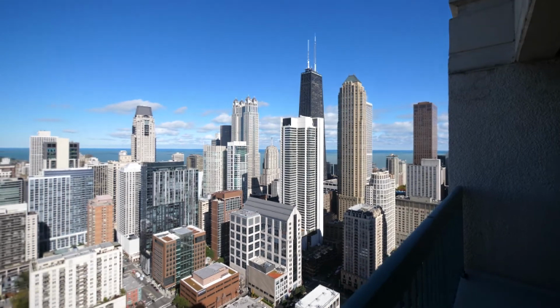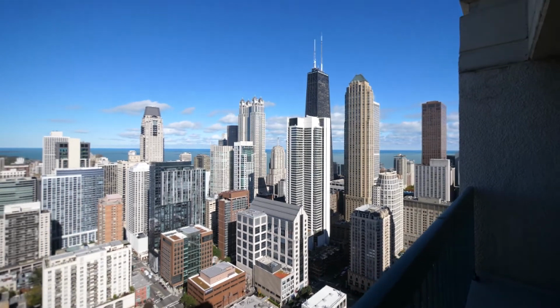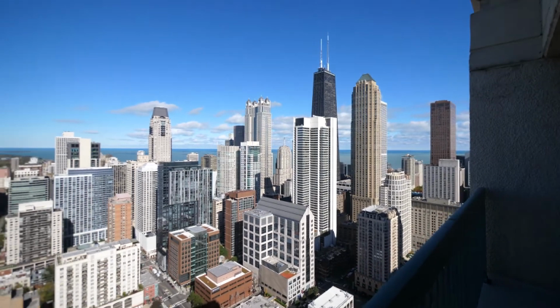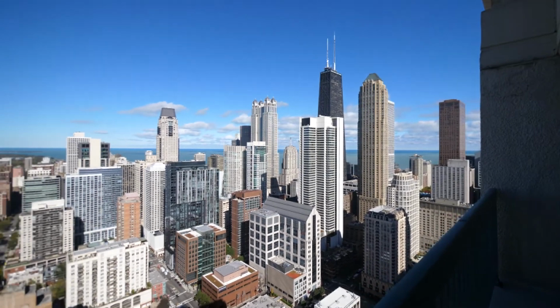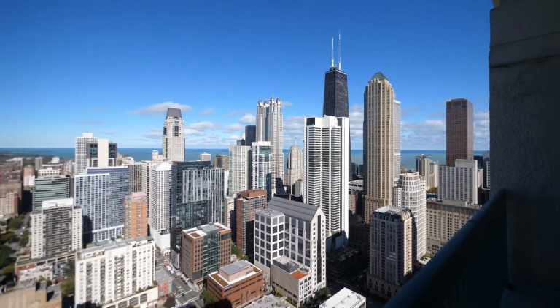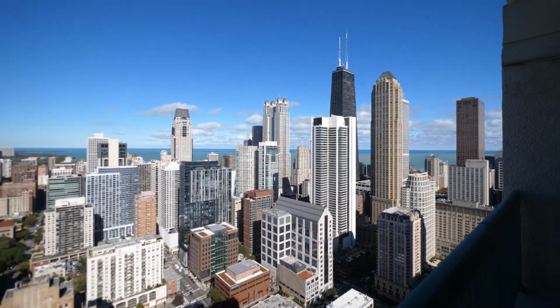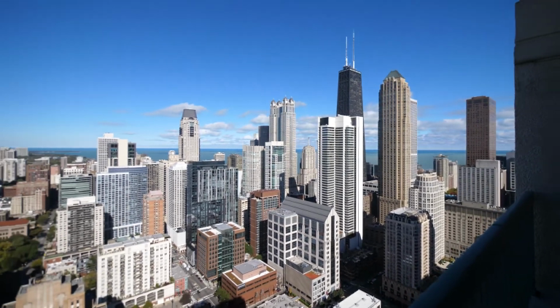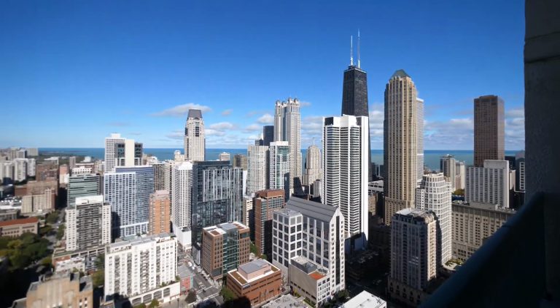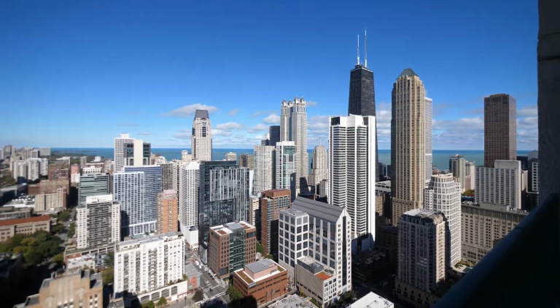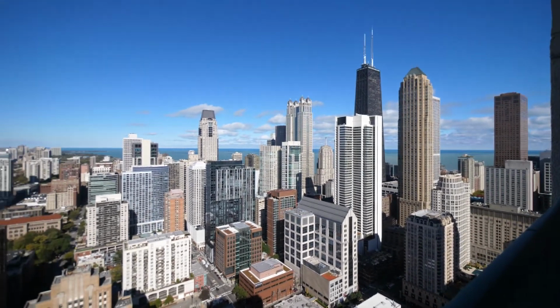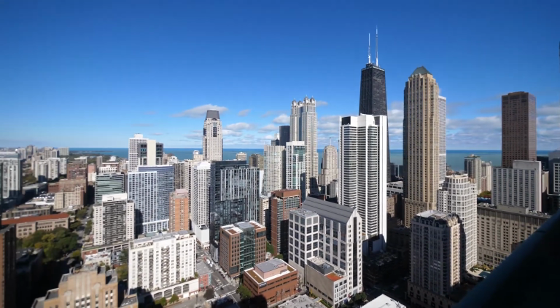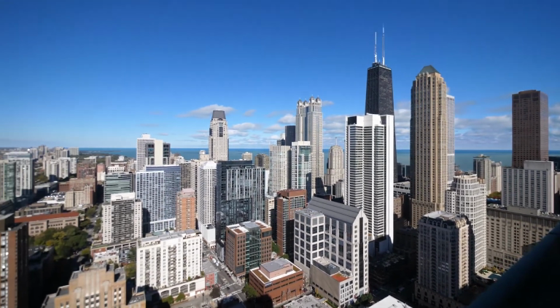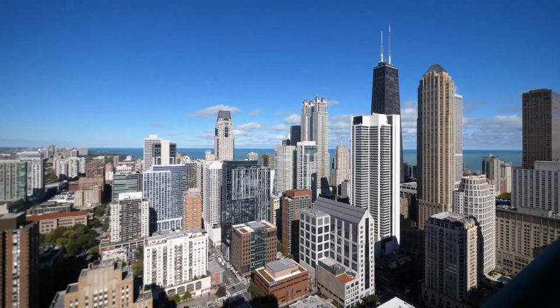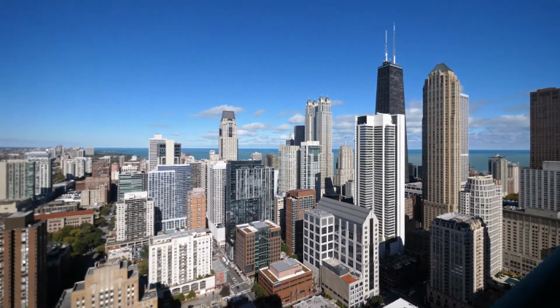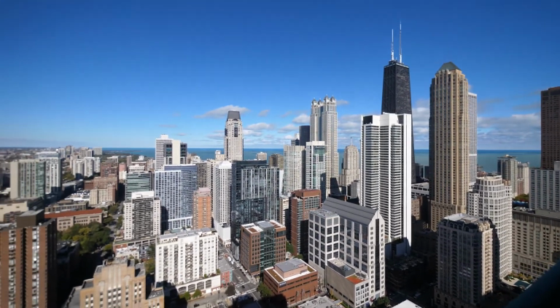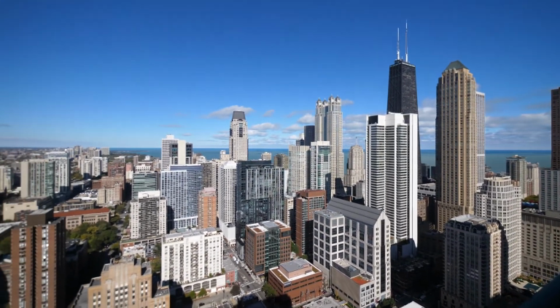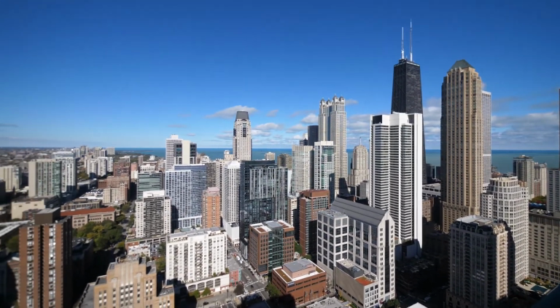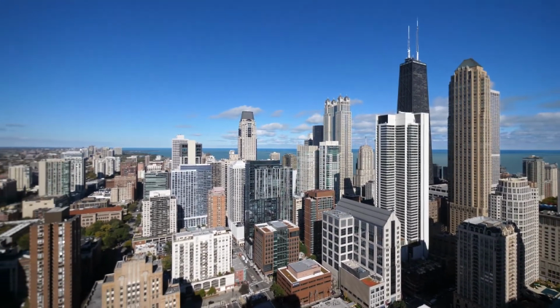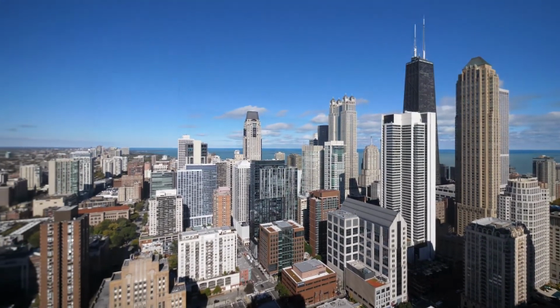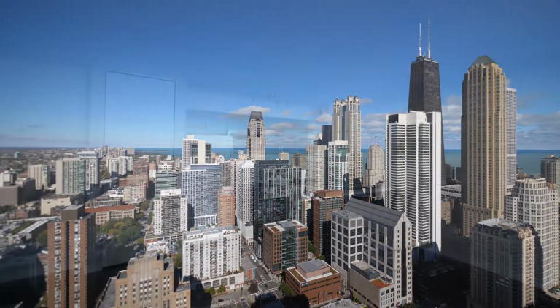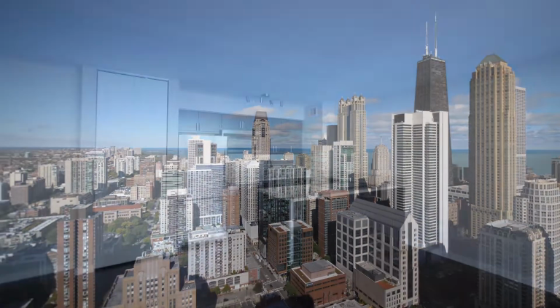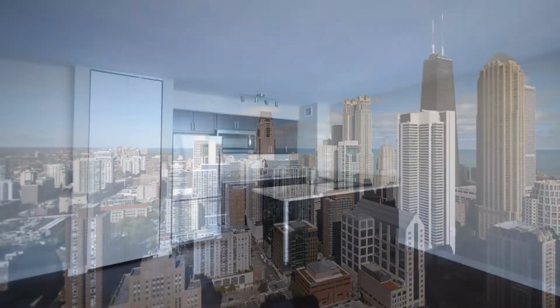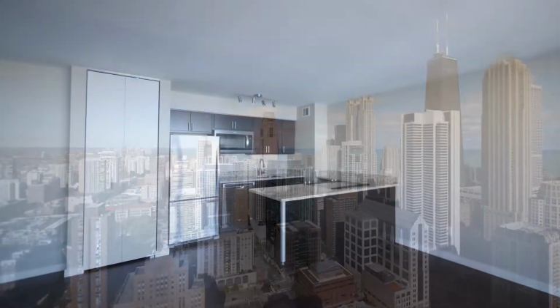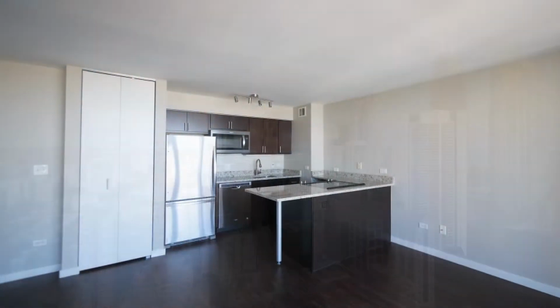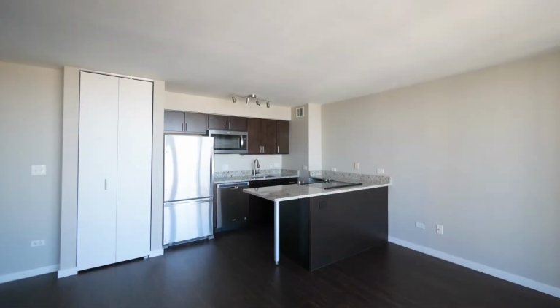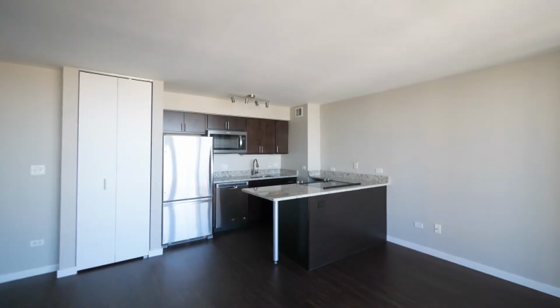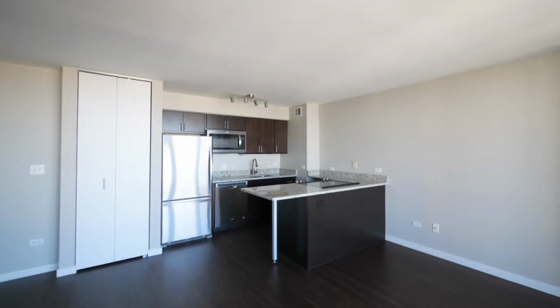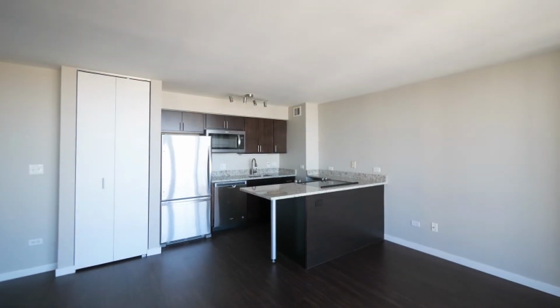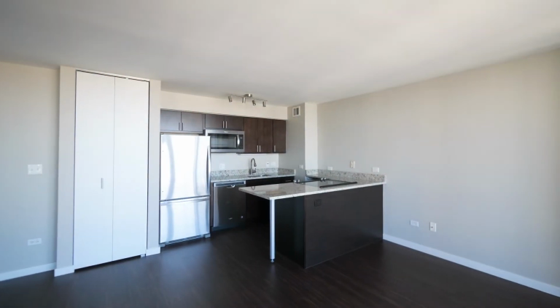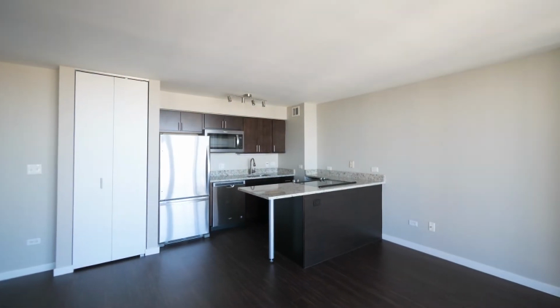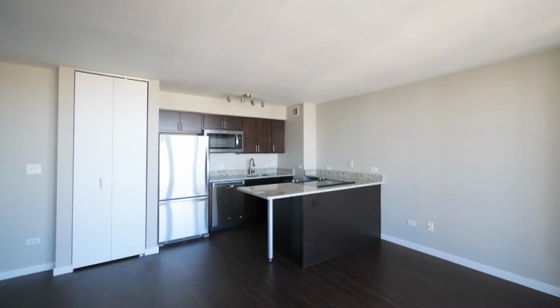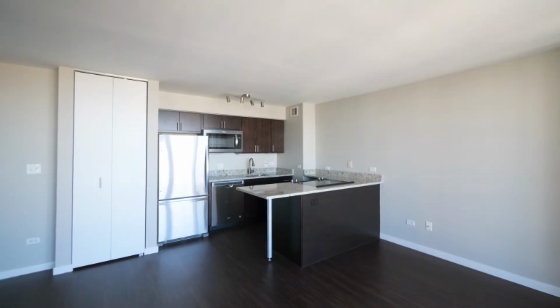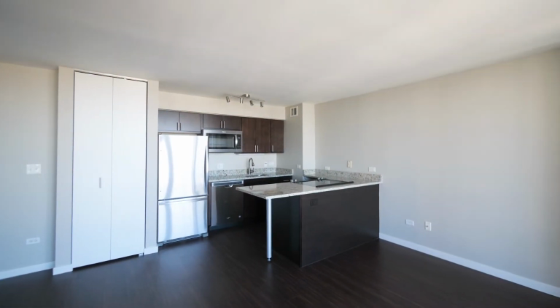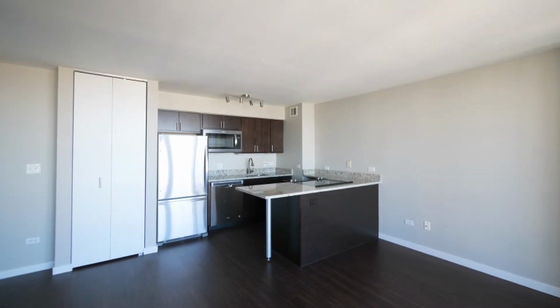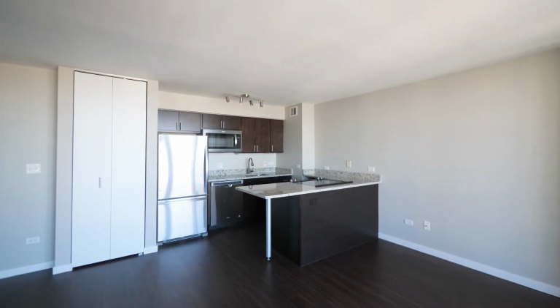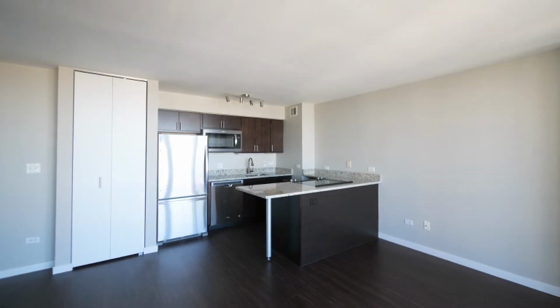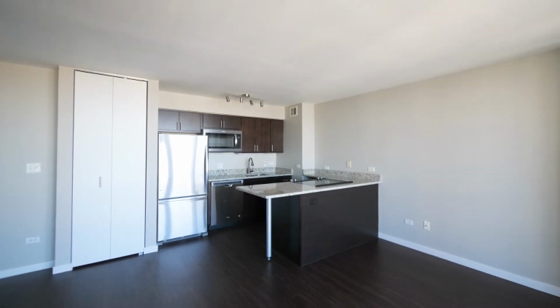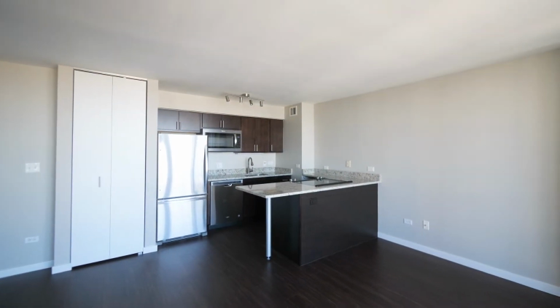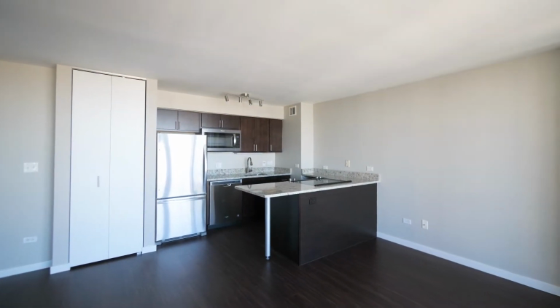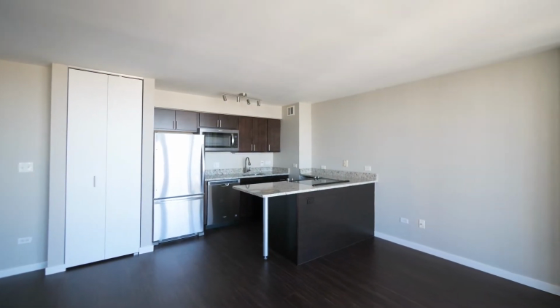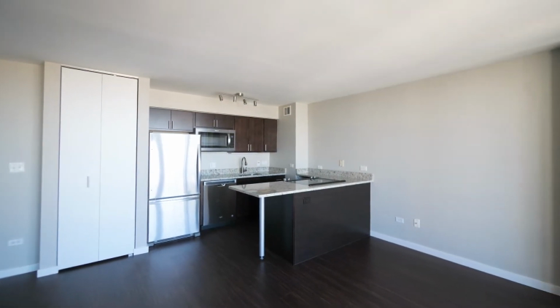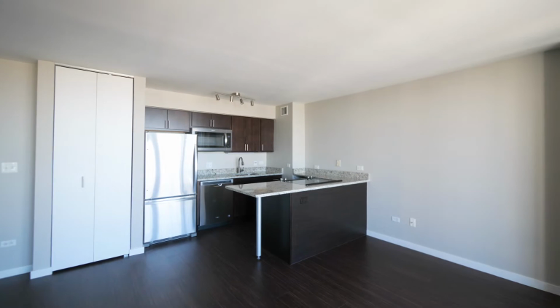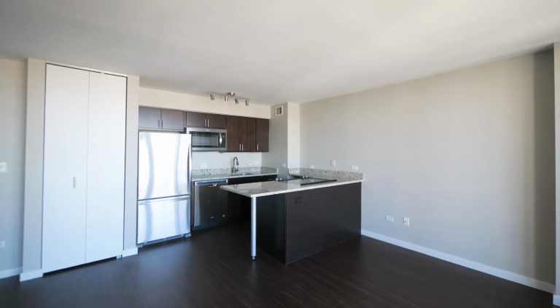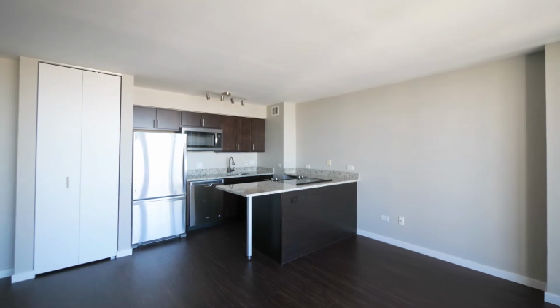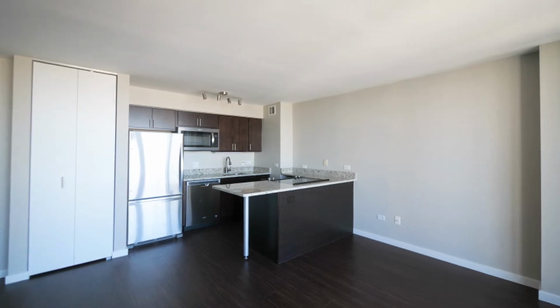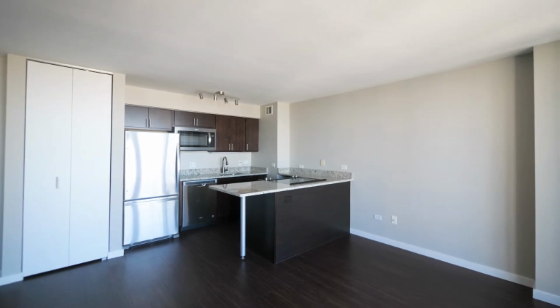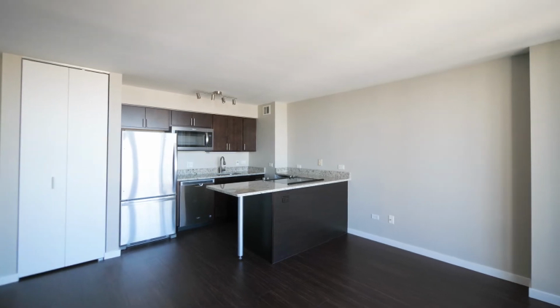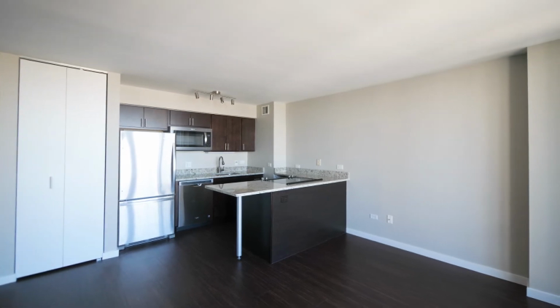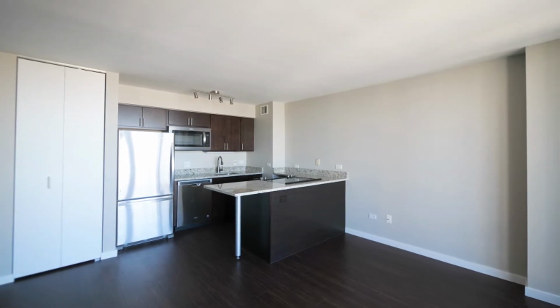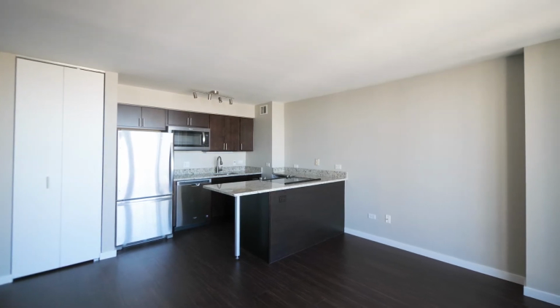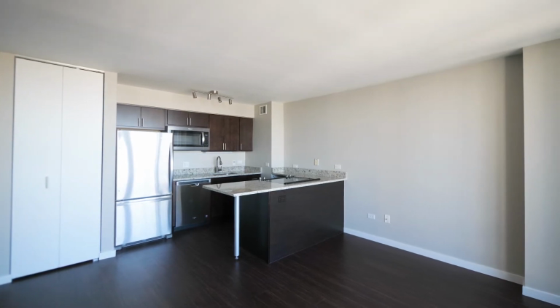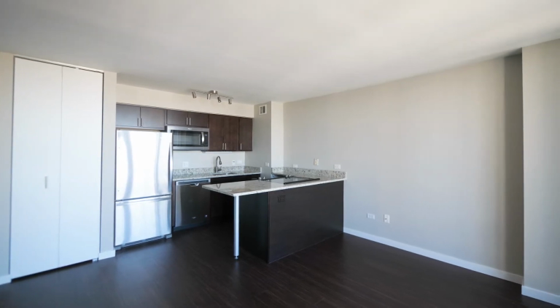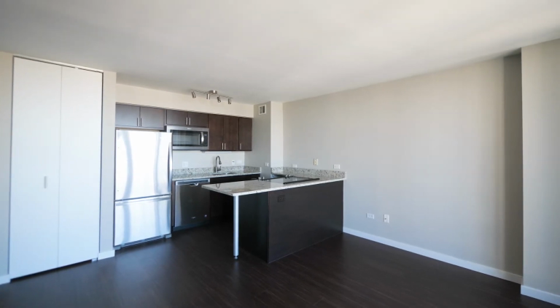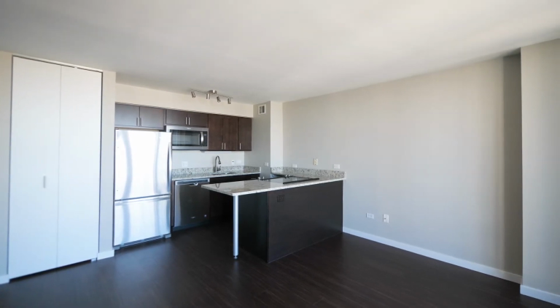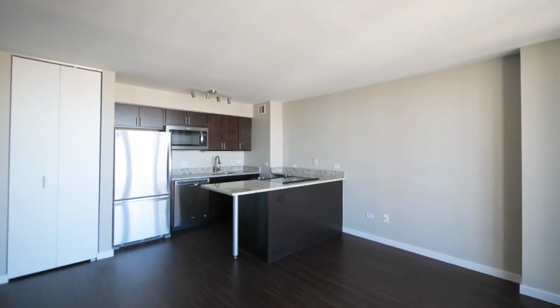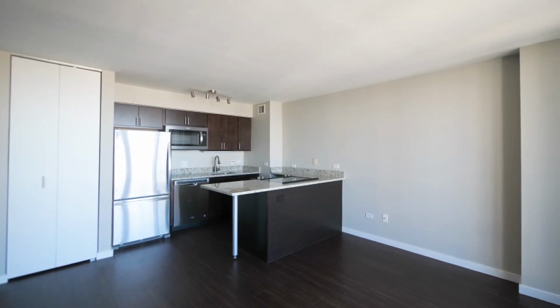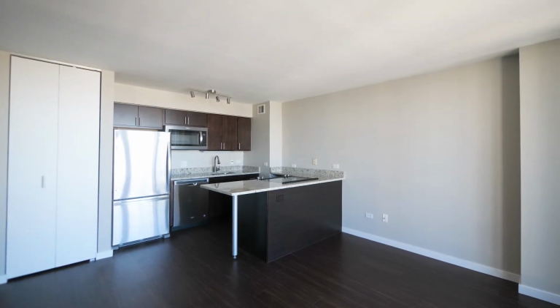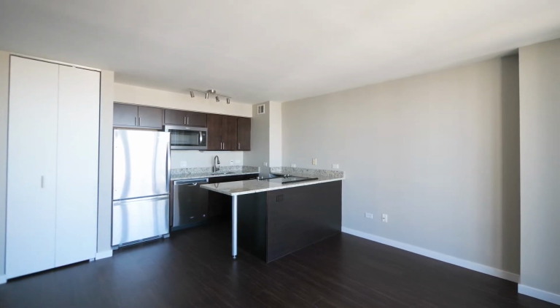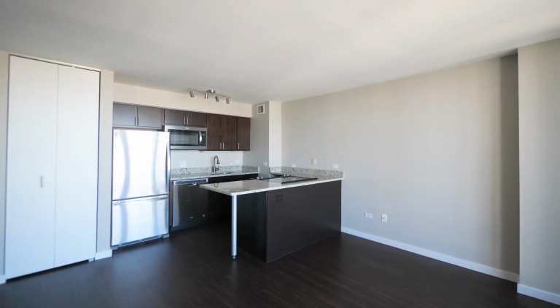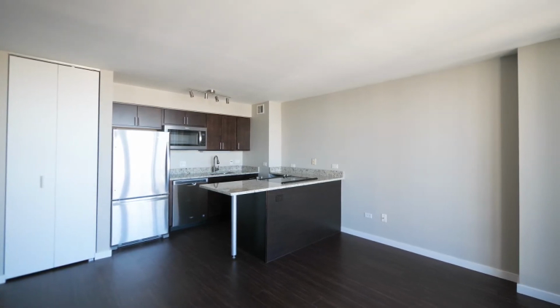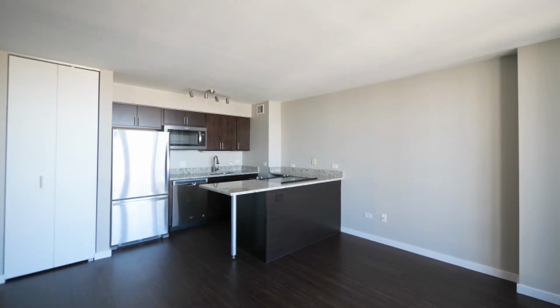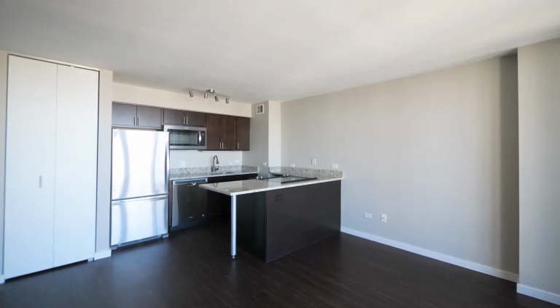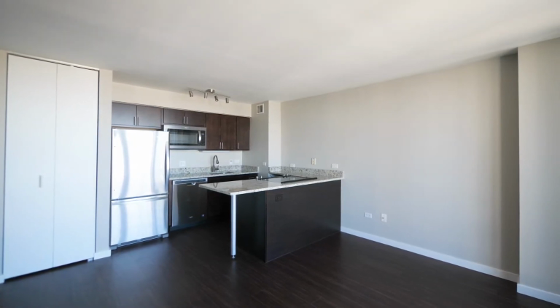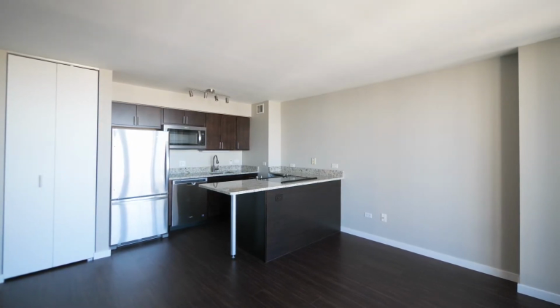Let's head inside for a walk through the apartment. Just stepped in off that wide balcony to a spacious living, dining, kitchen area.